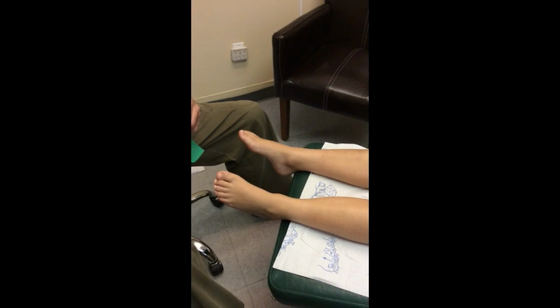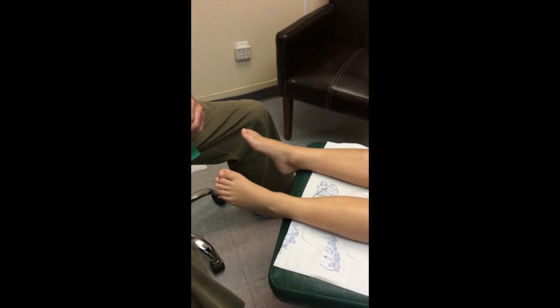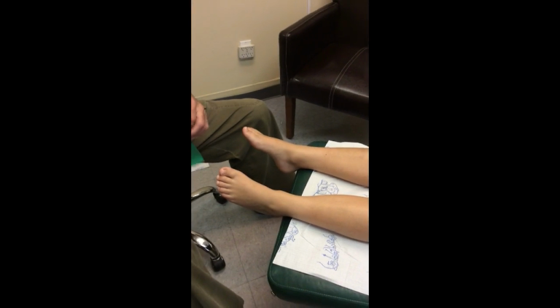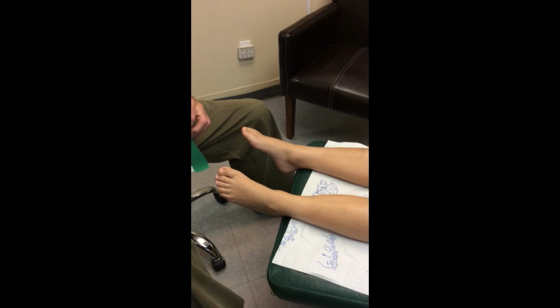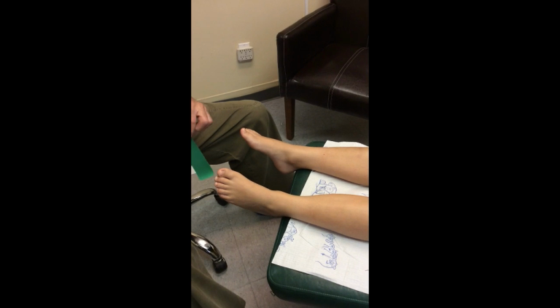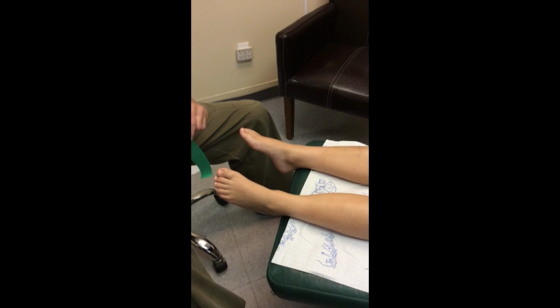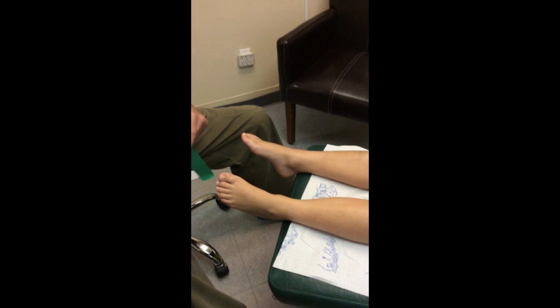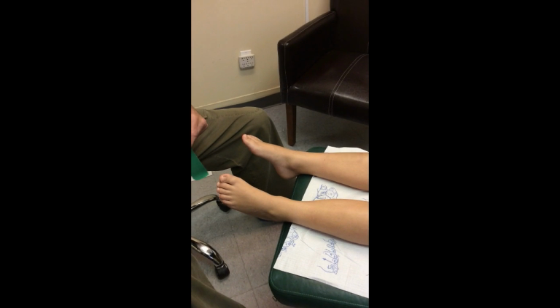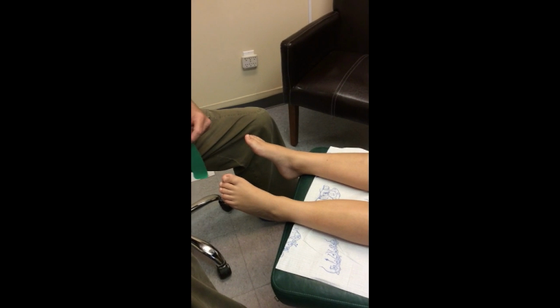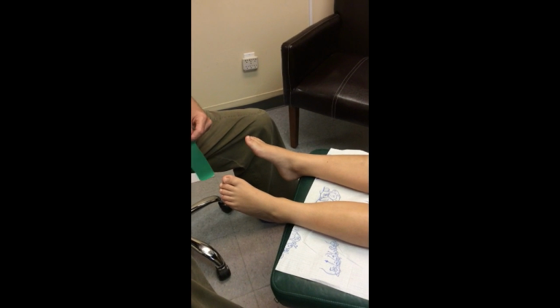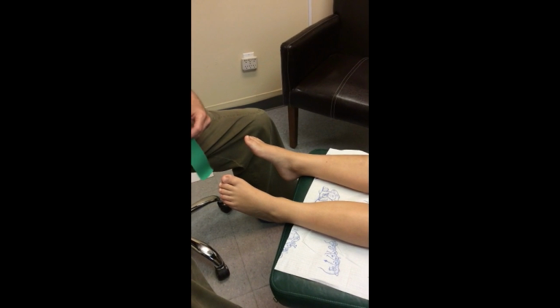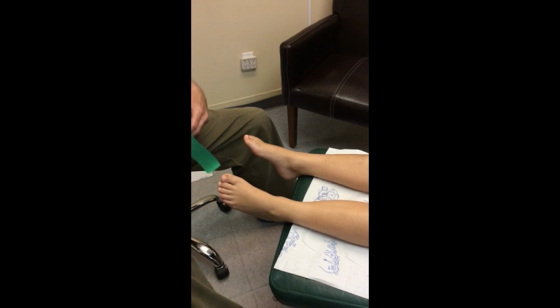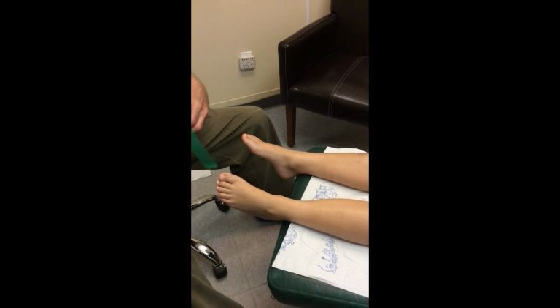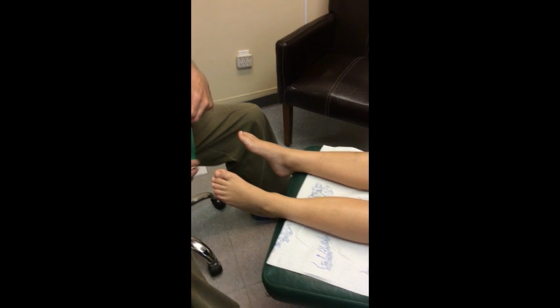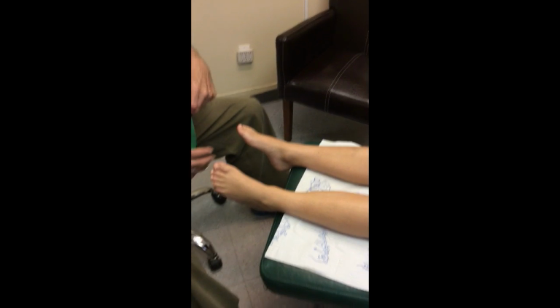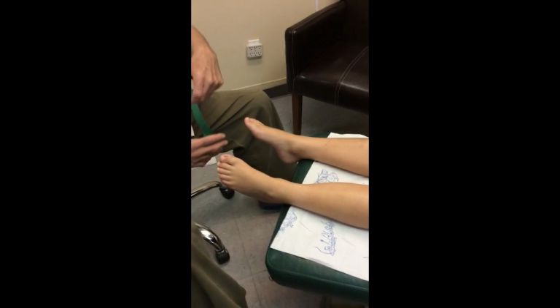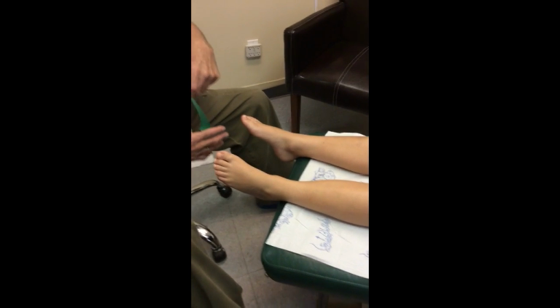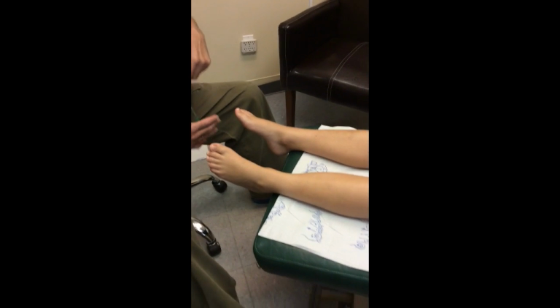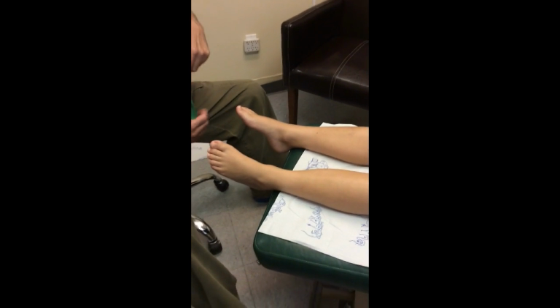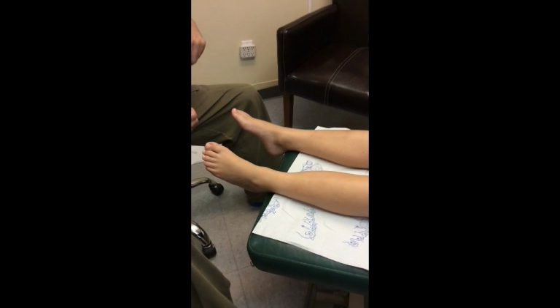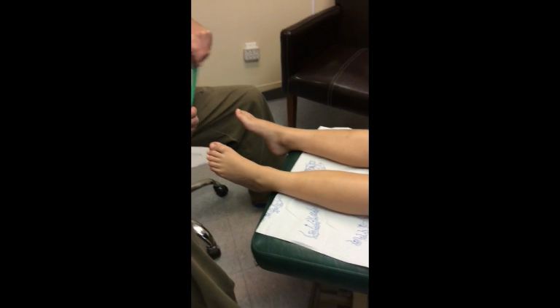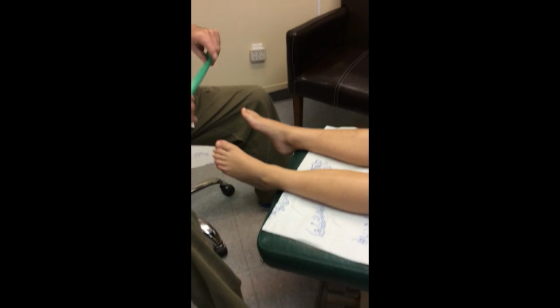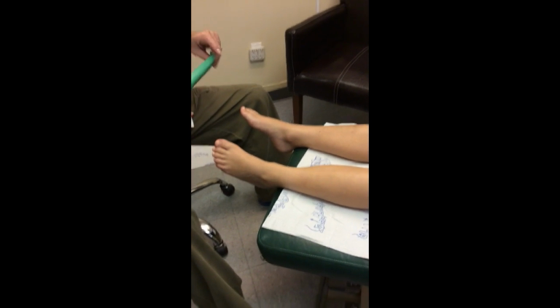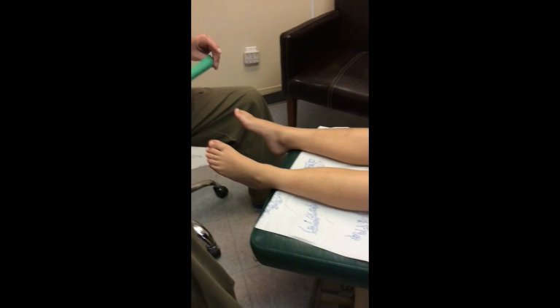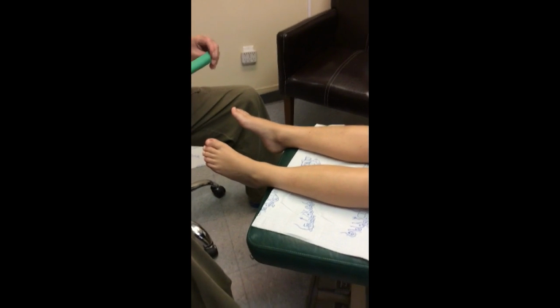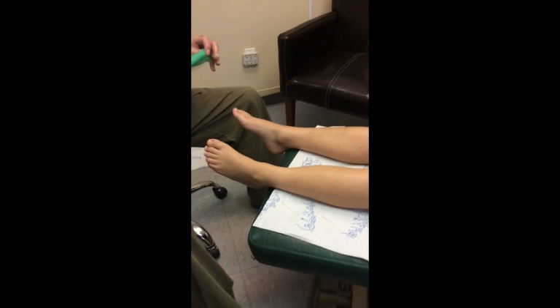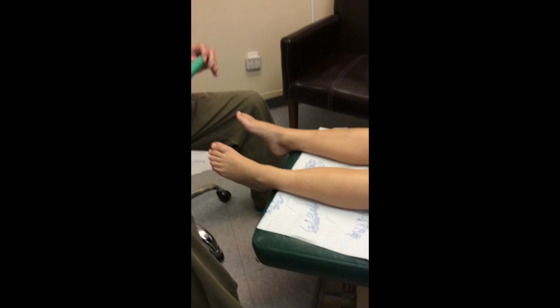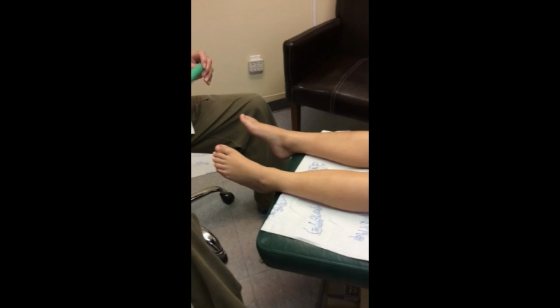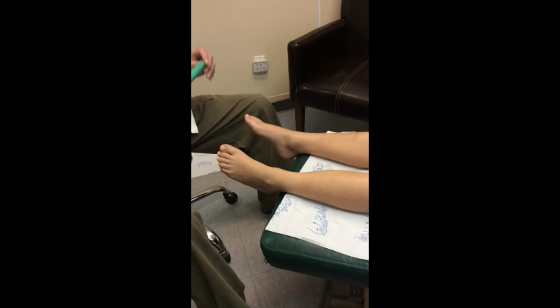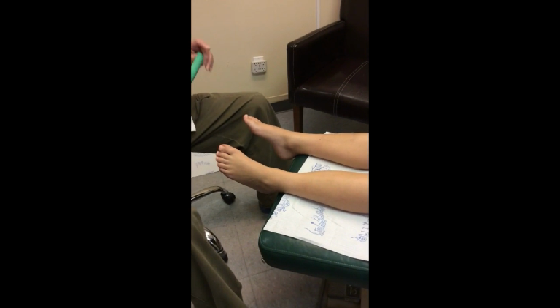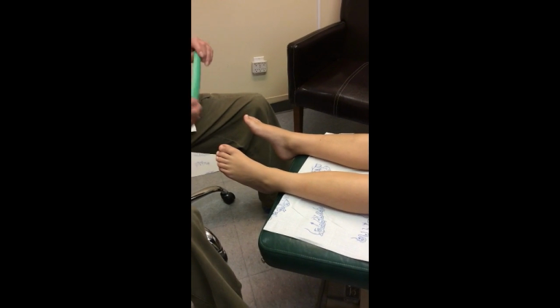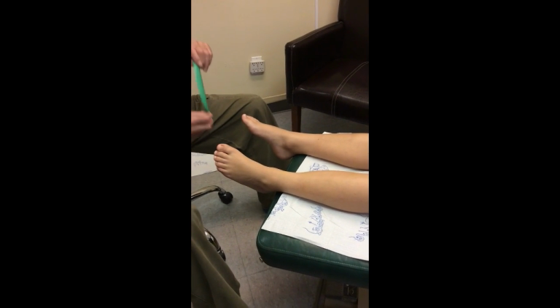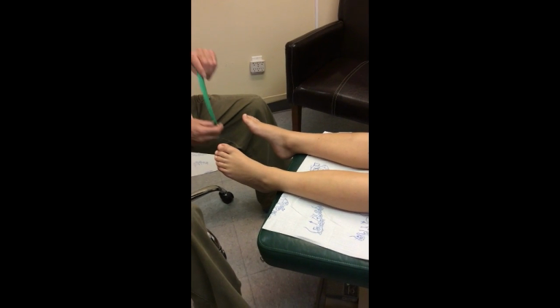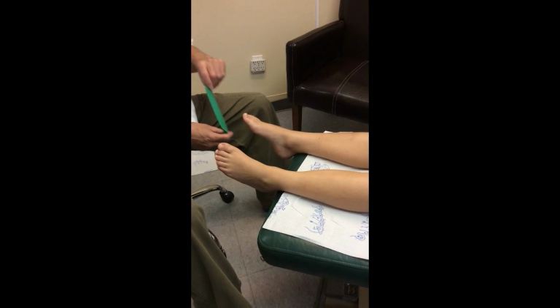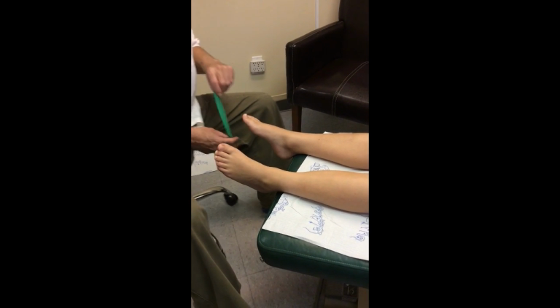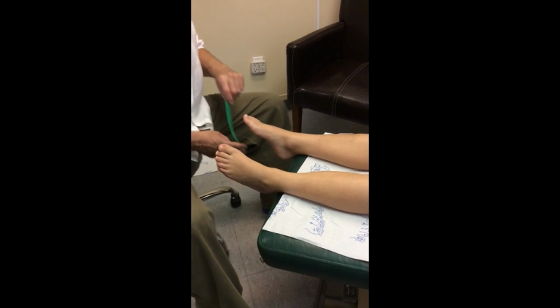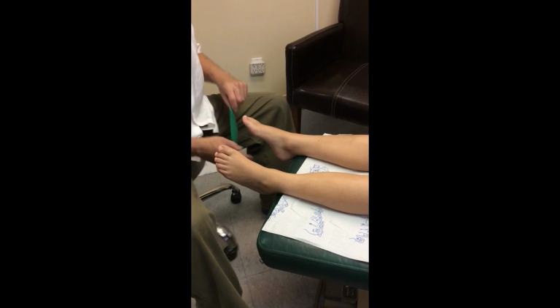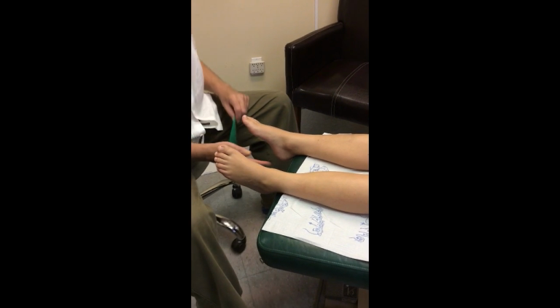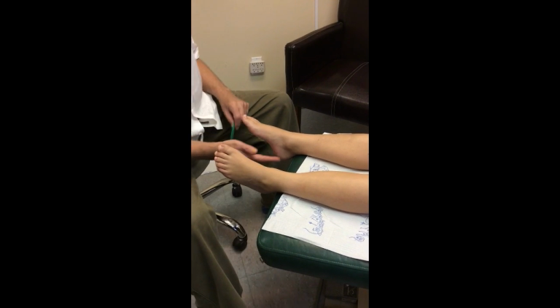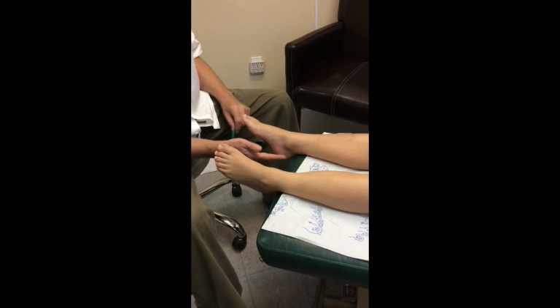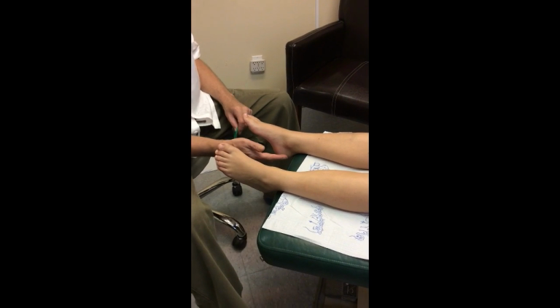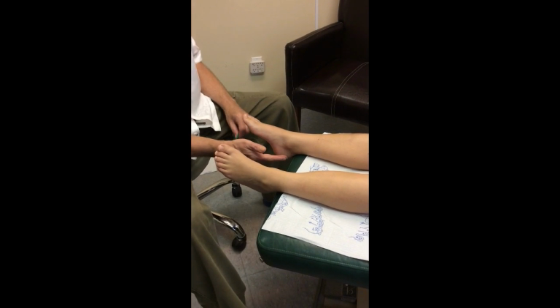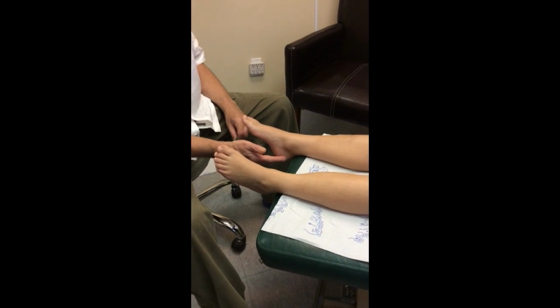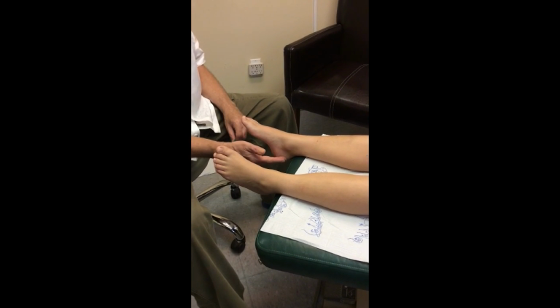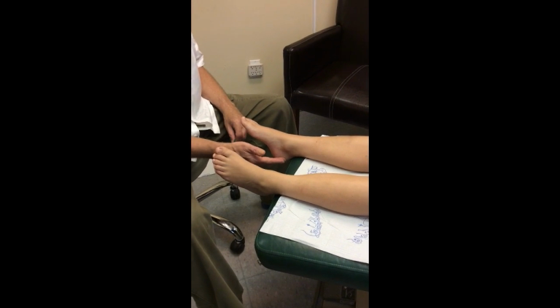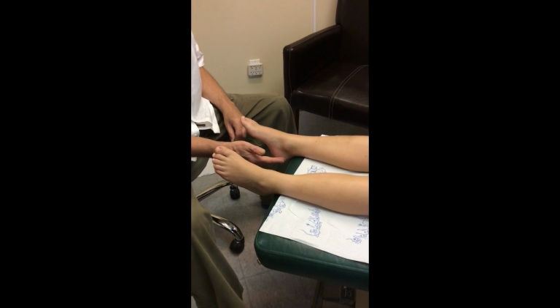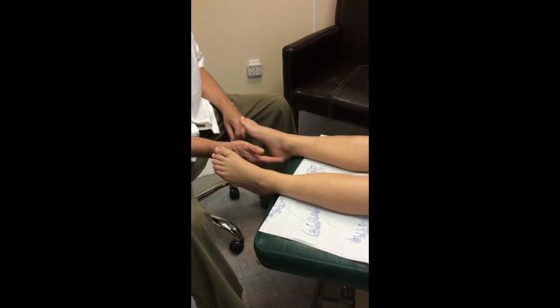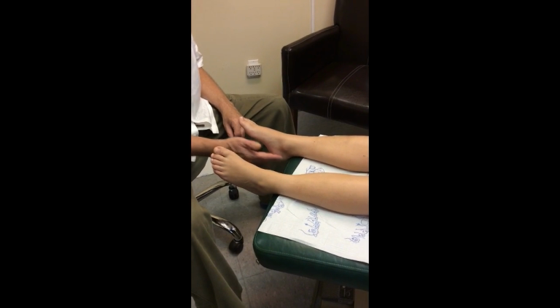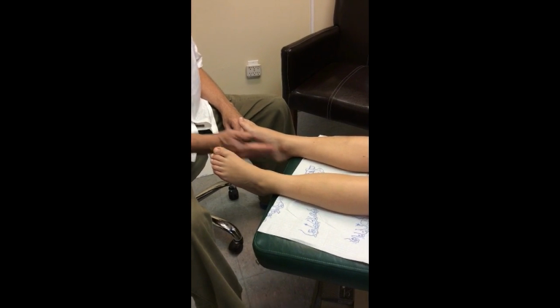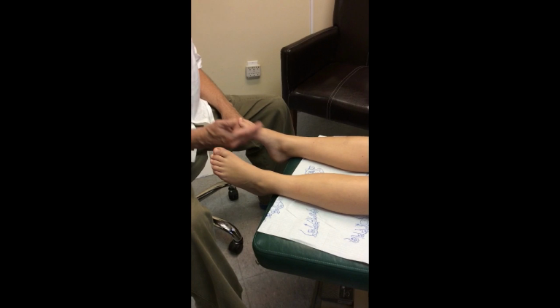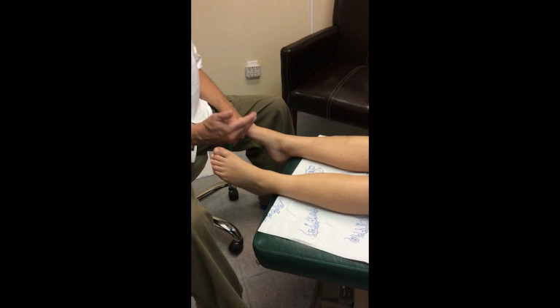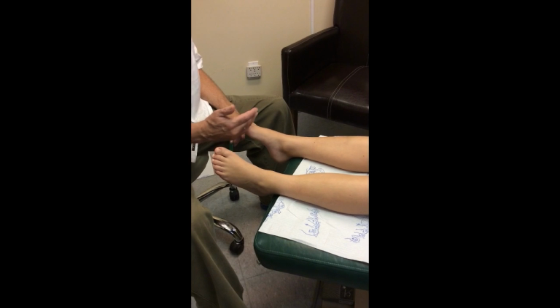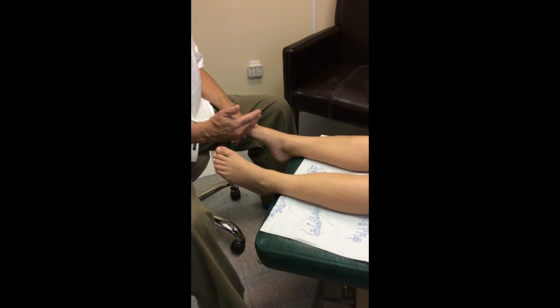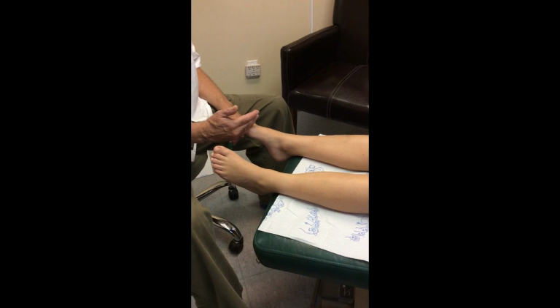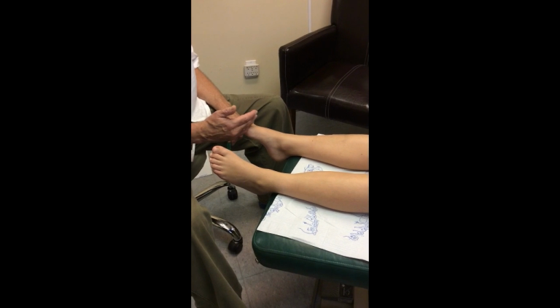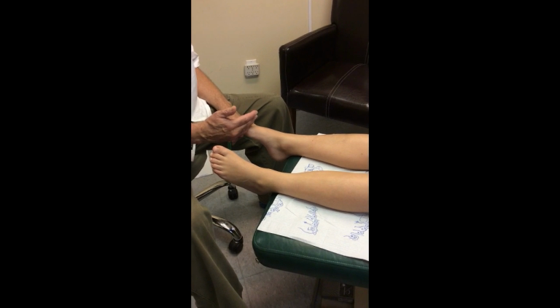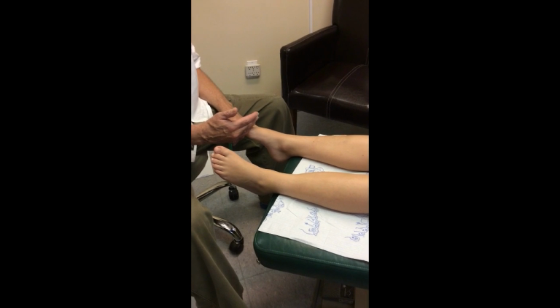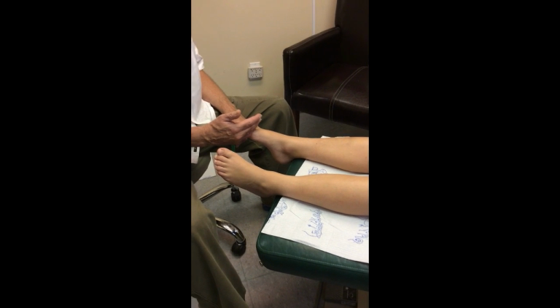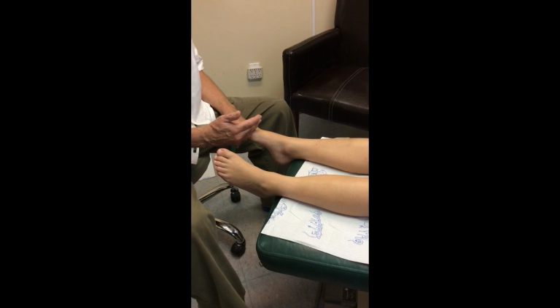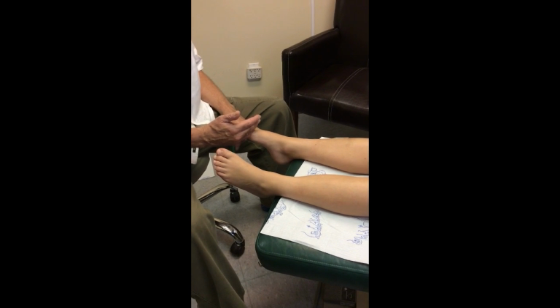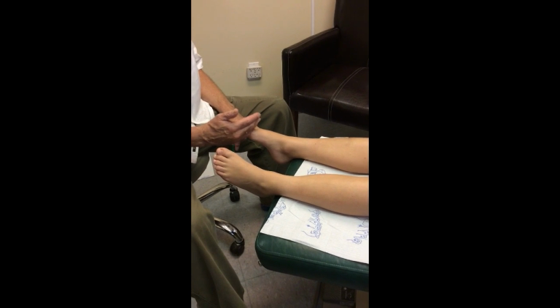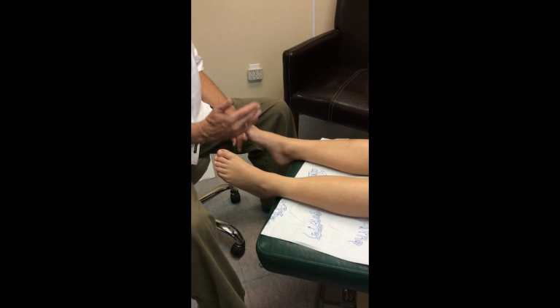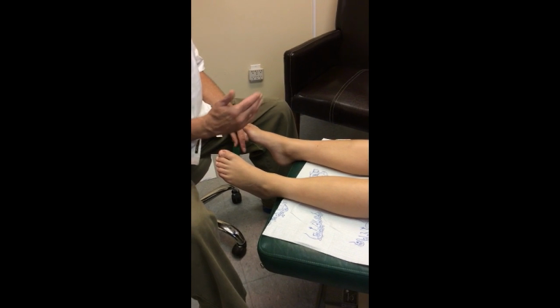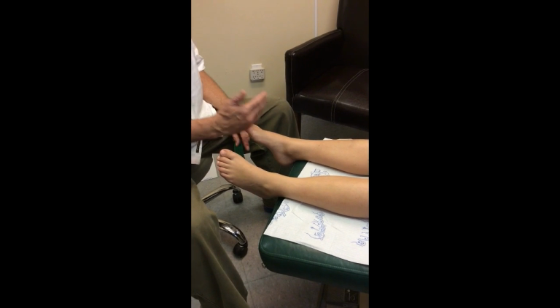He tested poorly in stance. What we're going to do is measure his foot — his rear foot is stable and his forefoot is flexible.